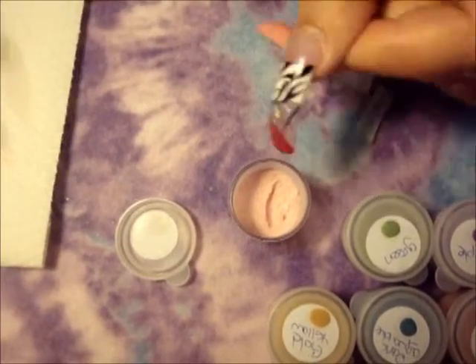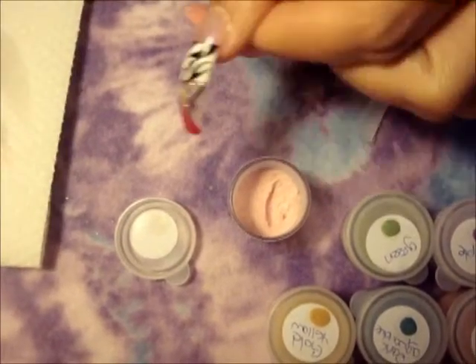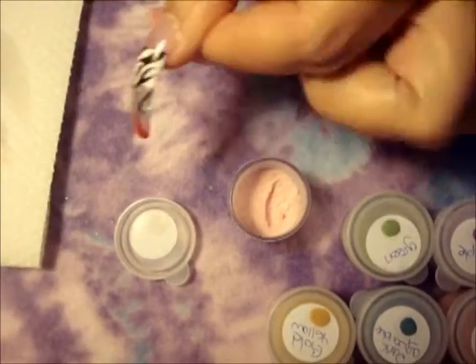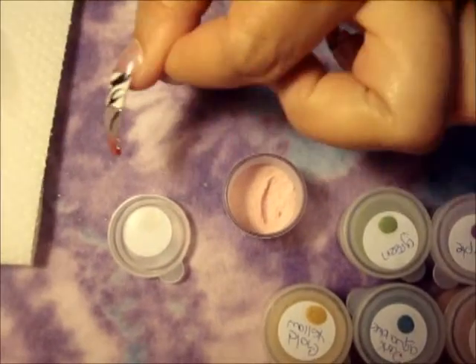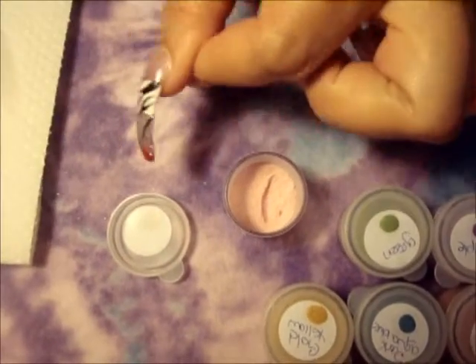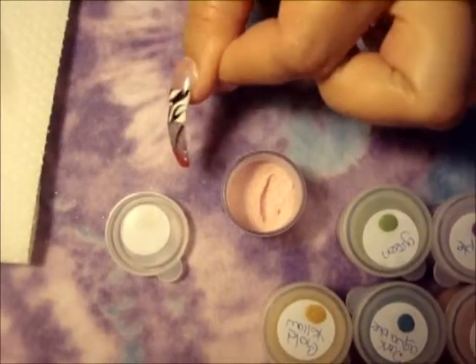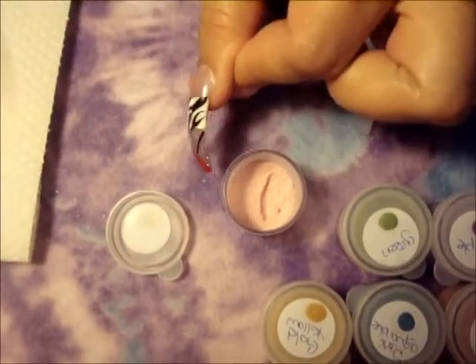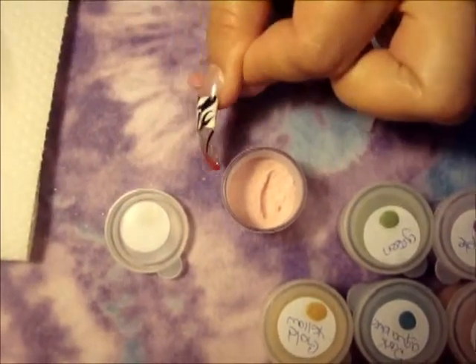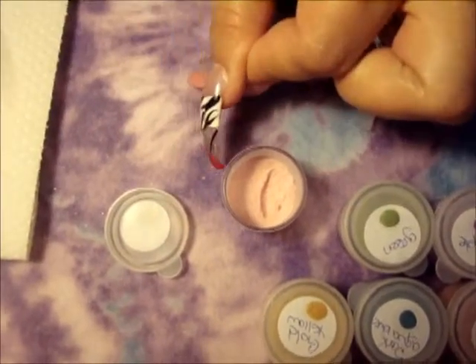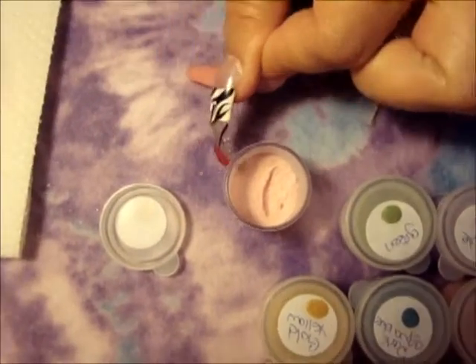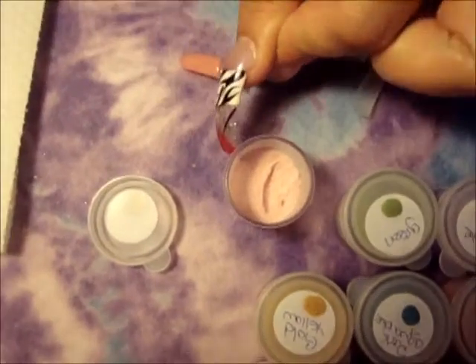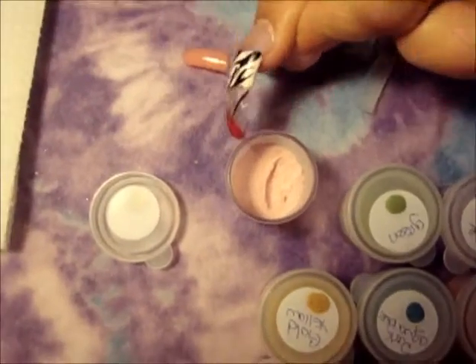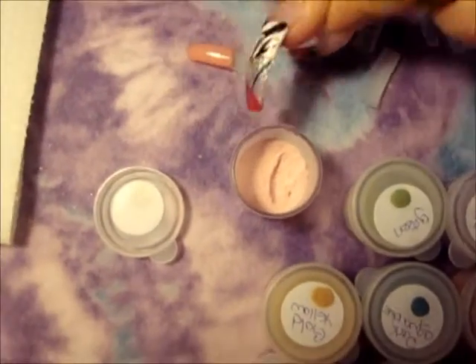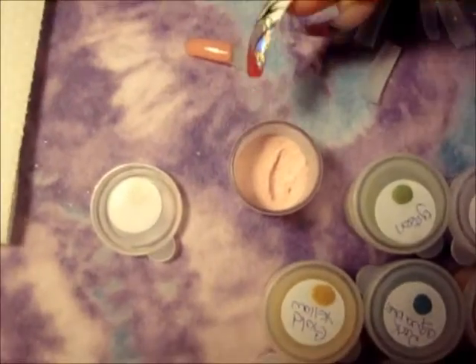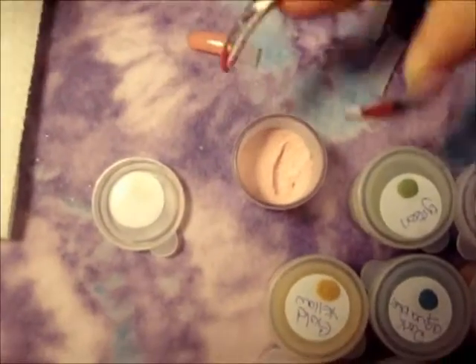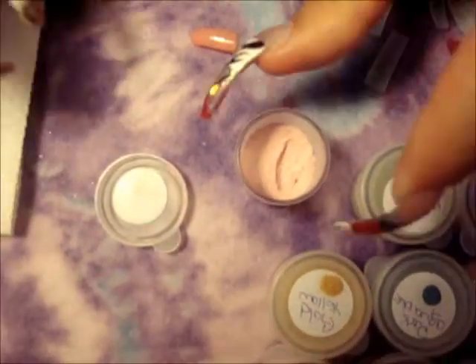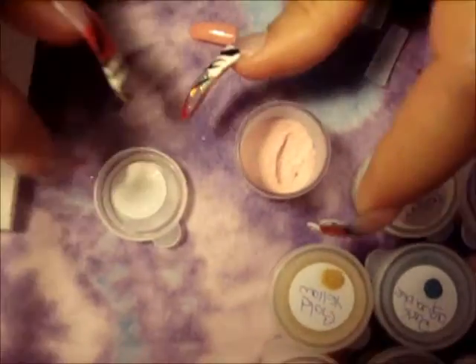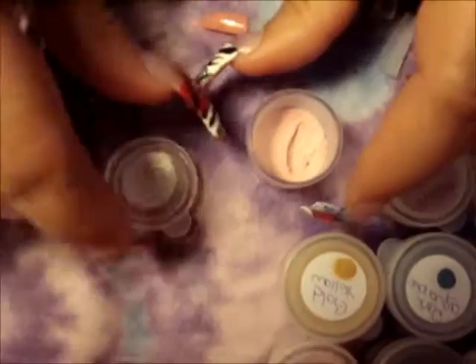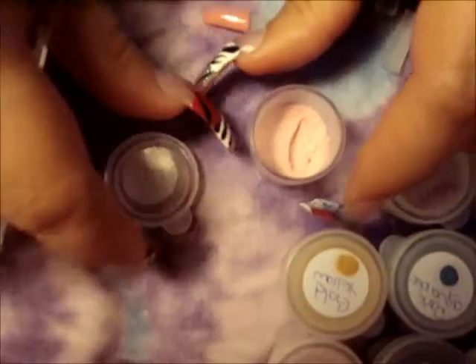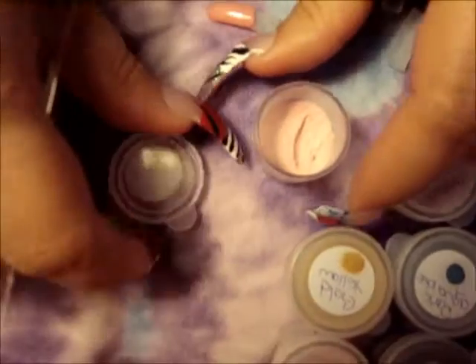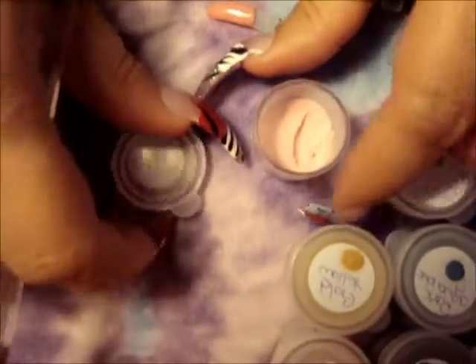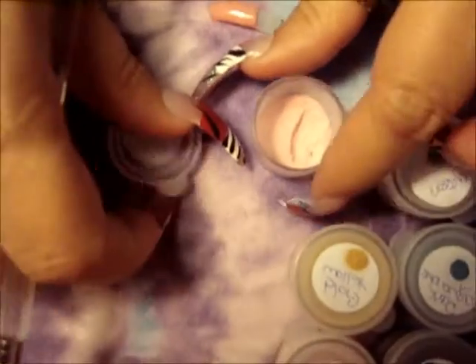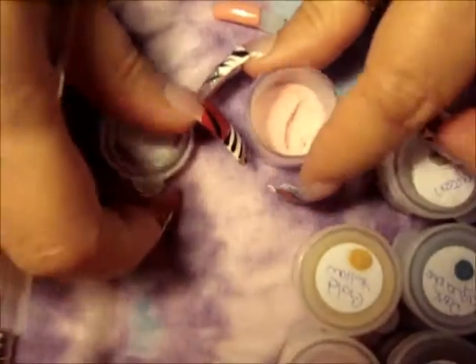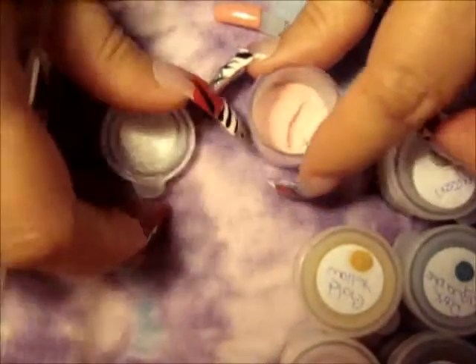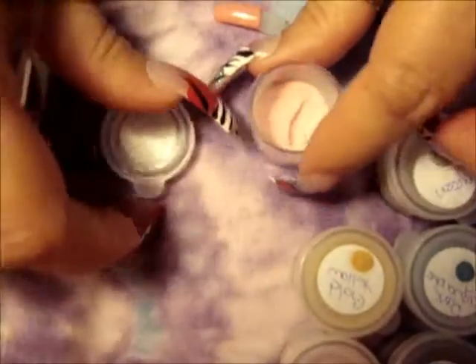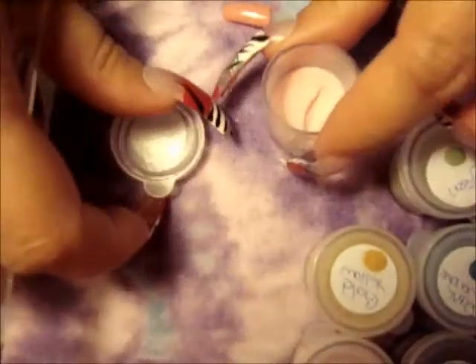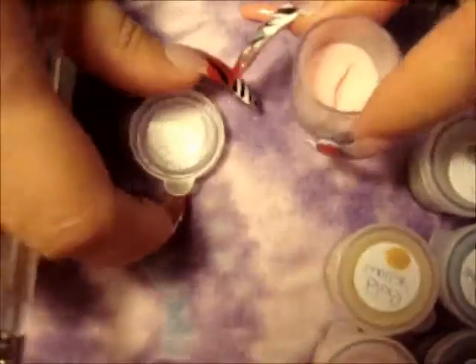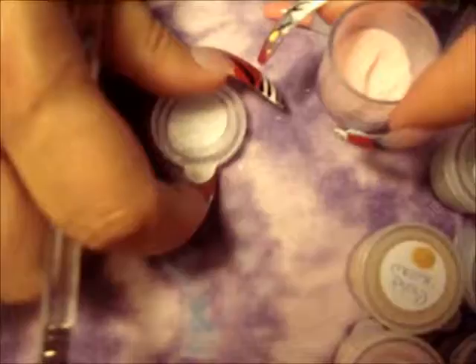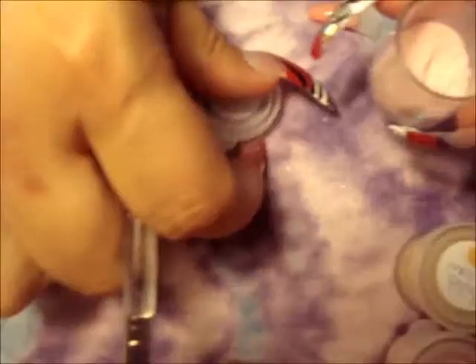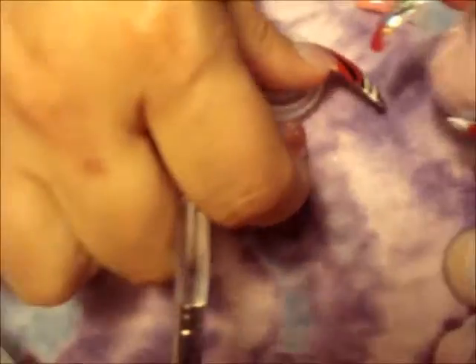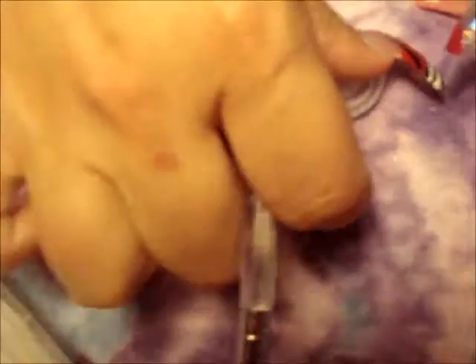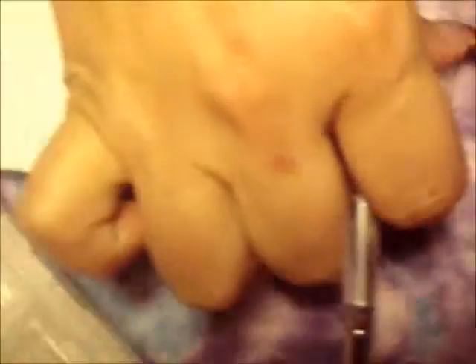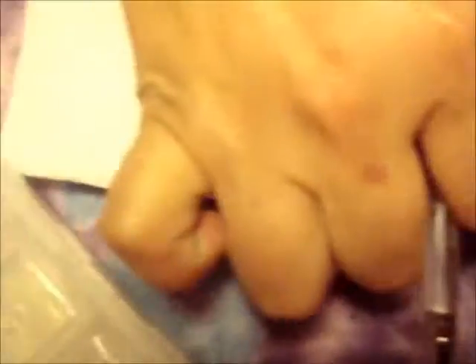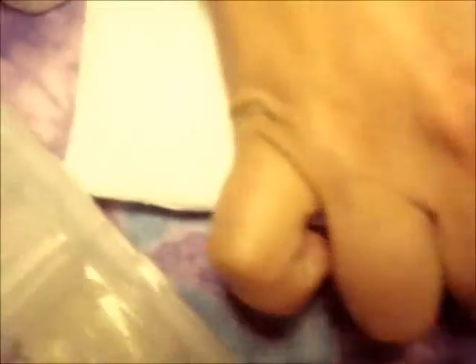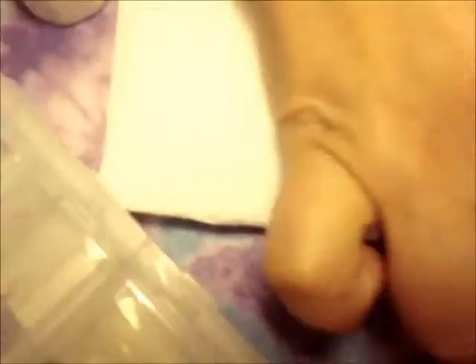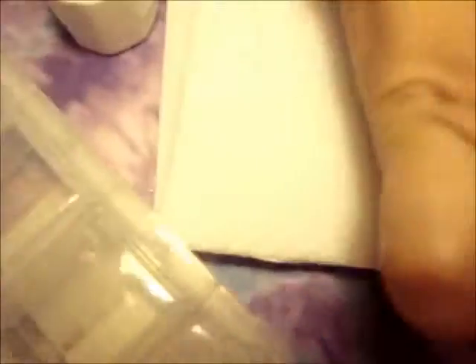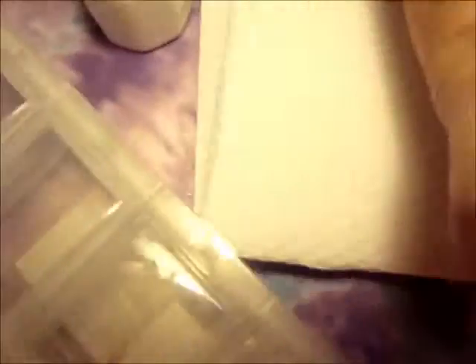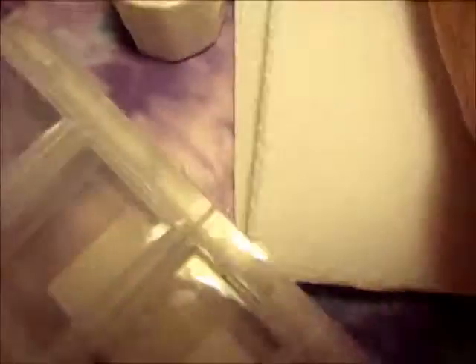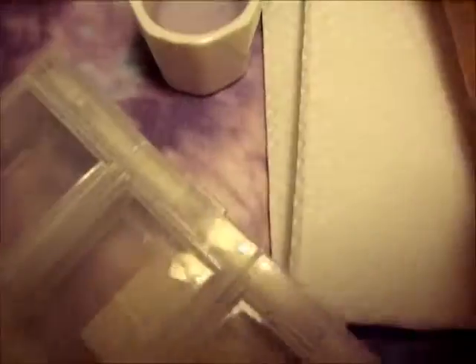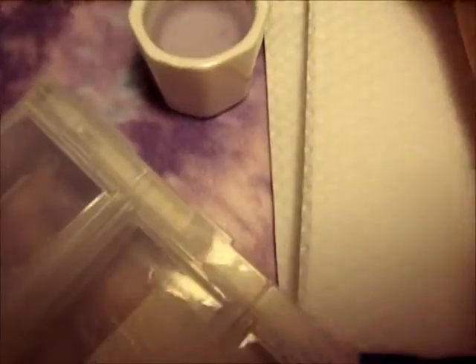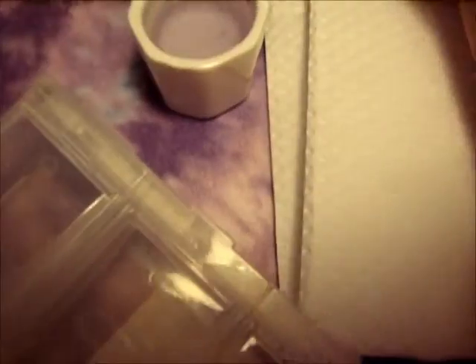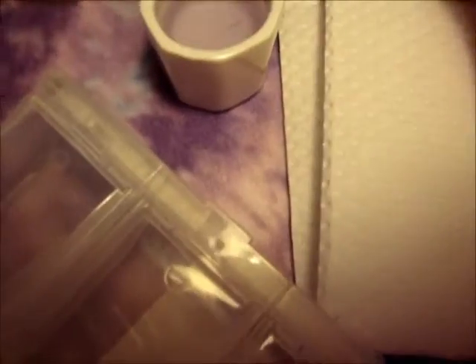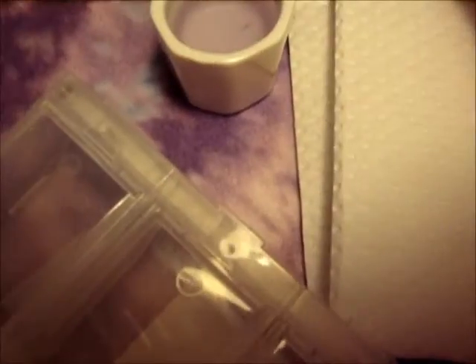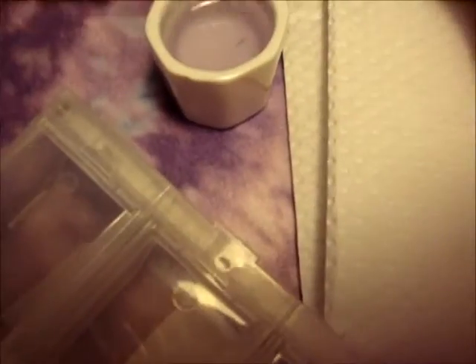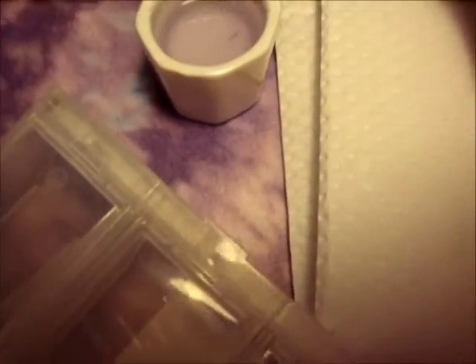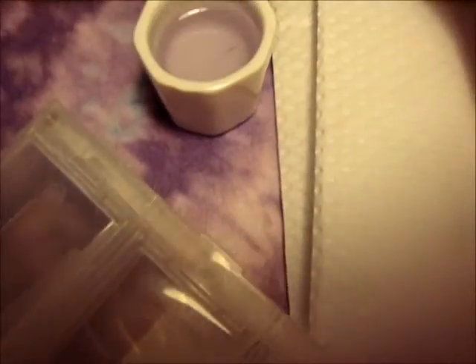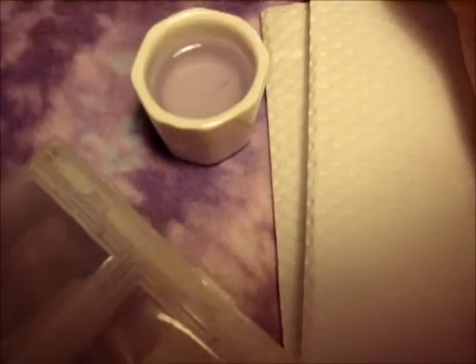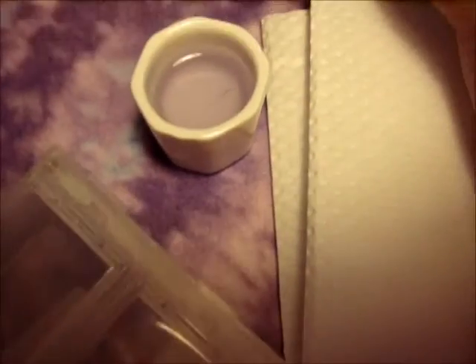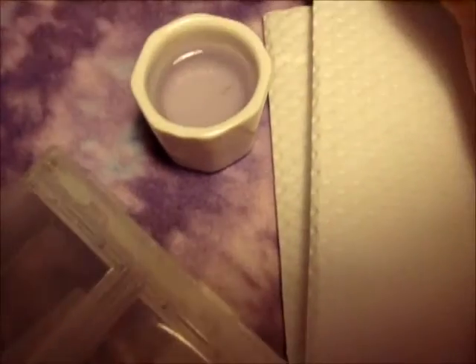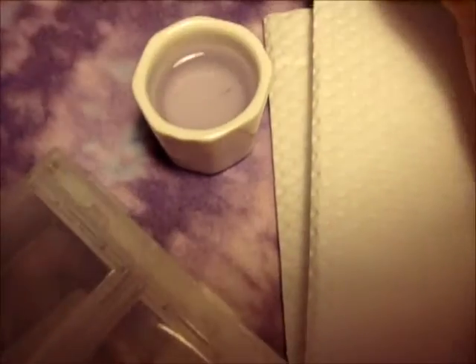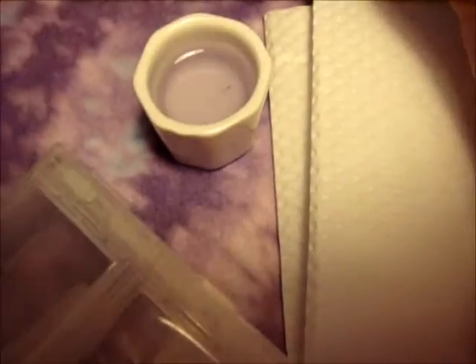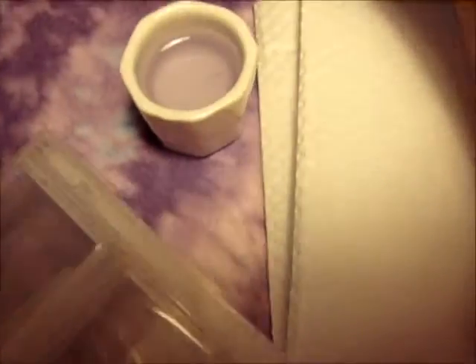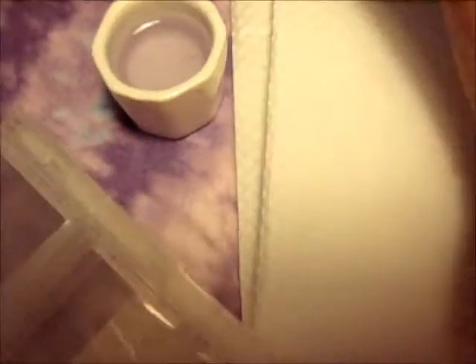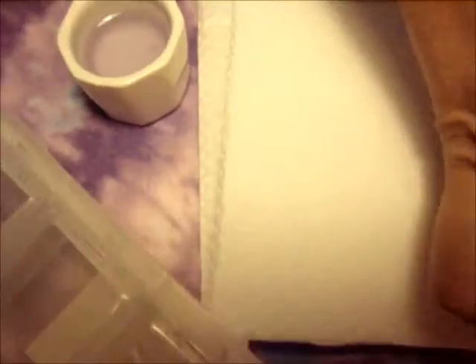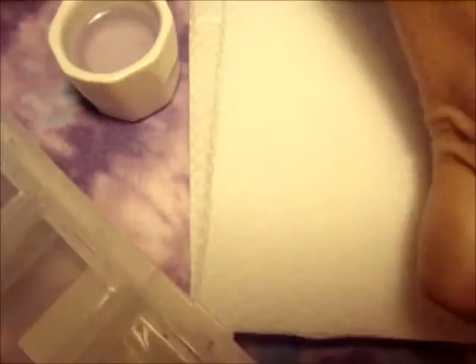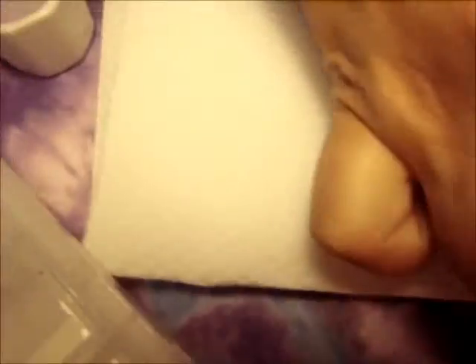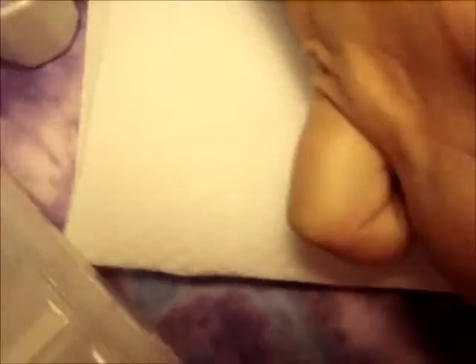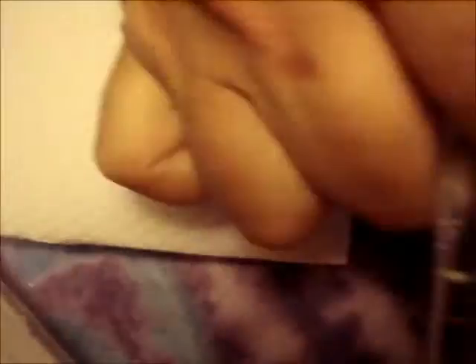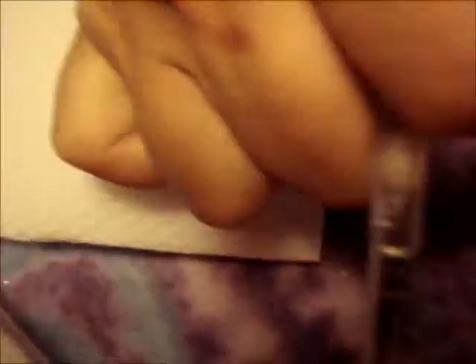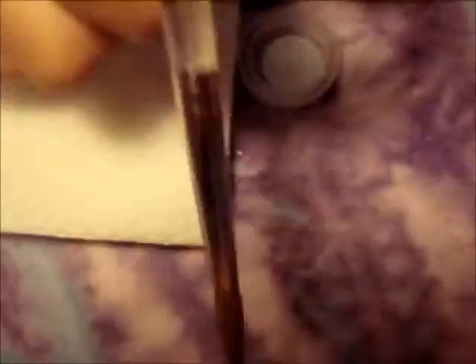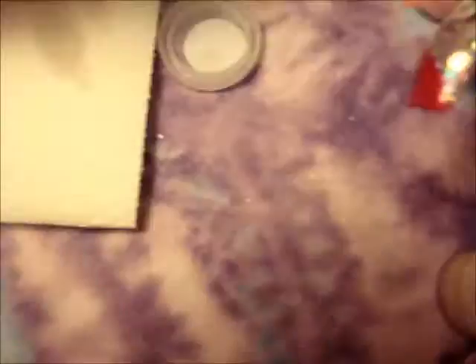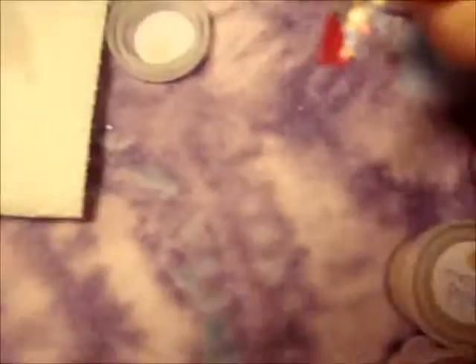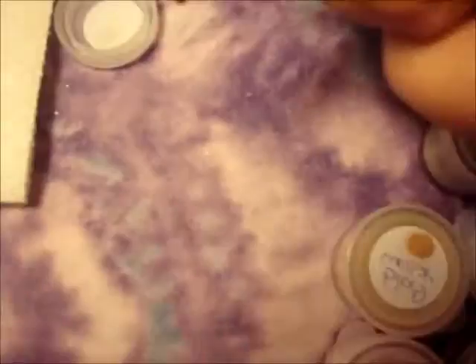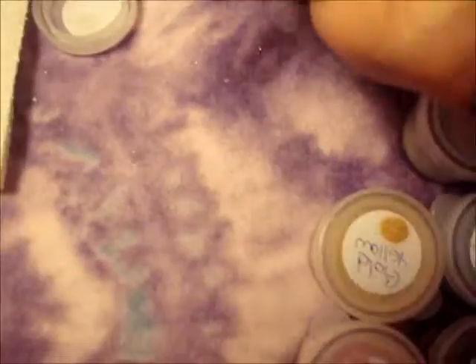So I have the first one and I'm going to continue showing you the rest of the colors.